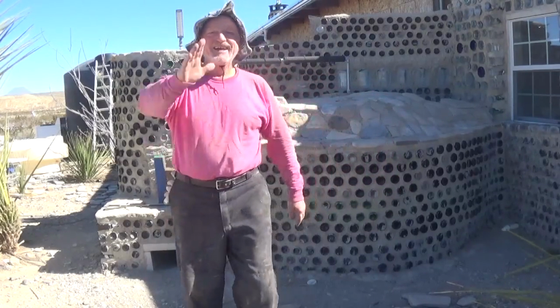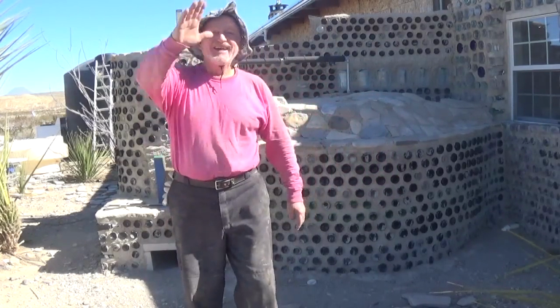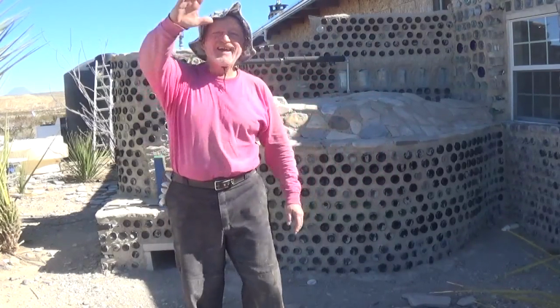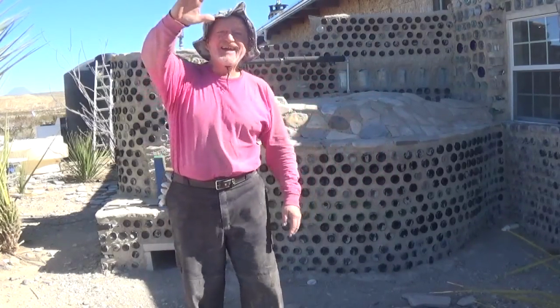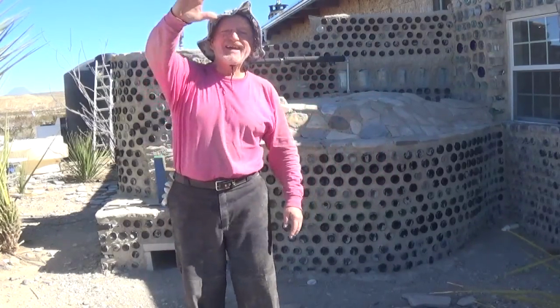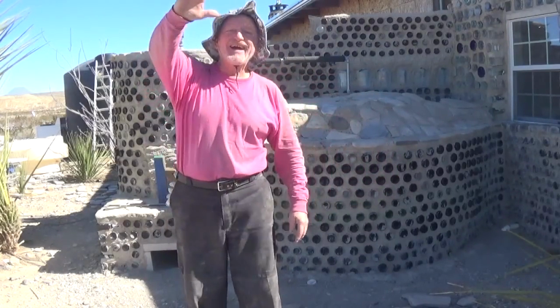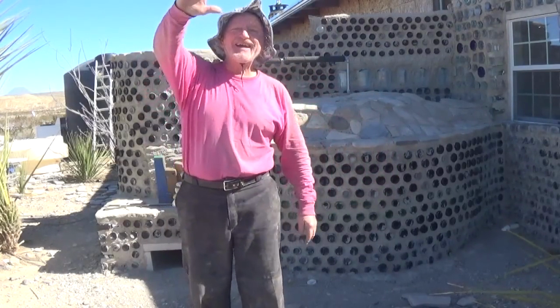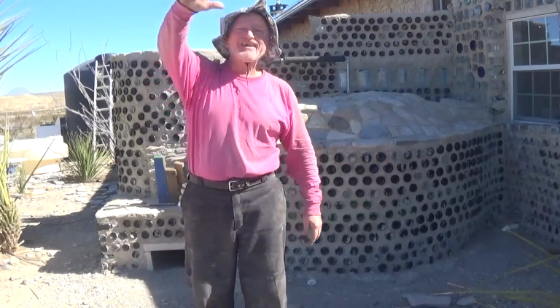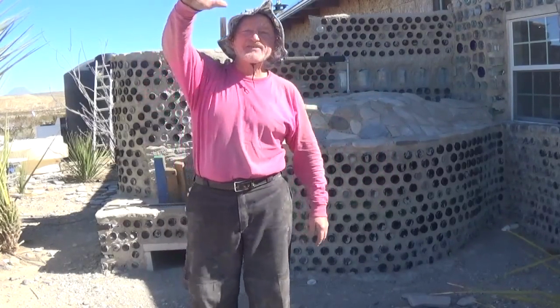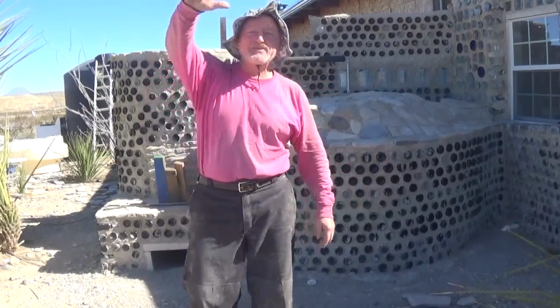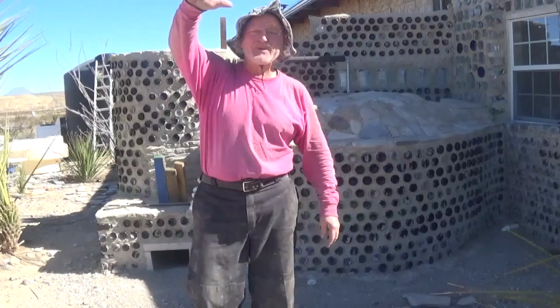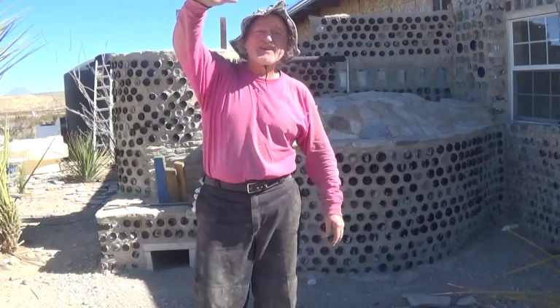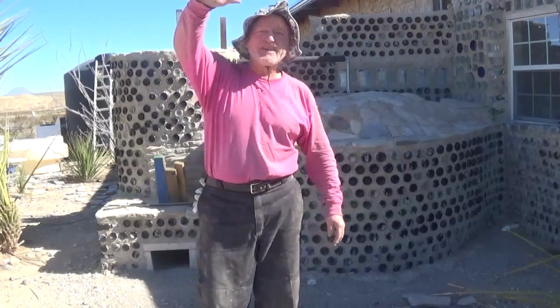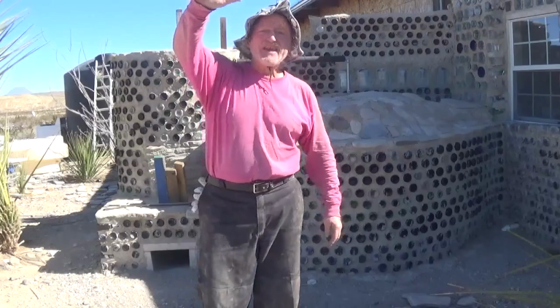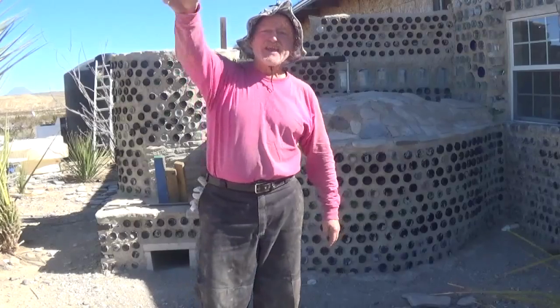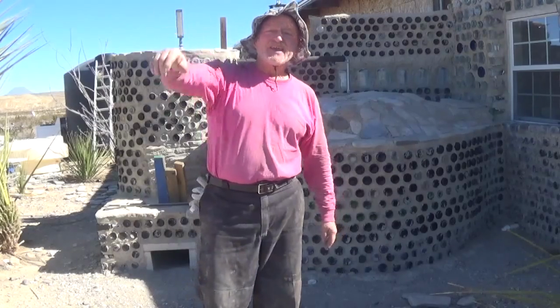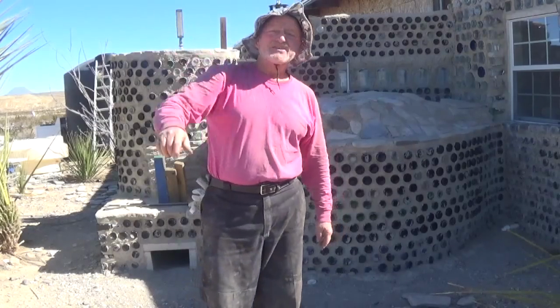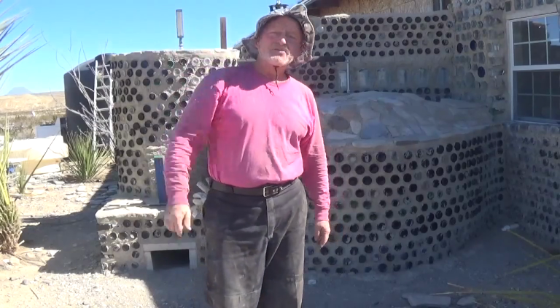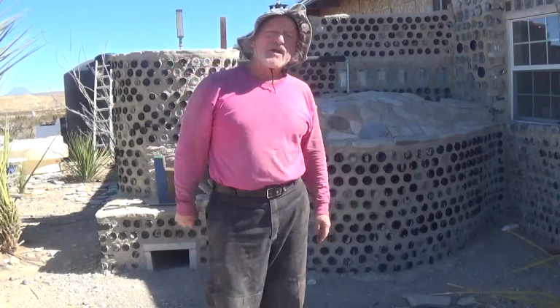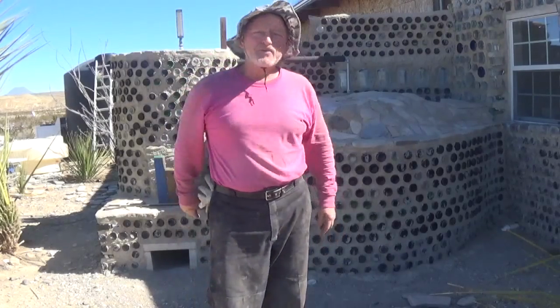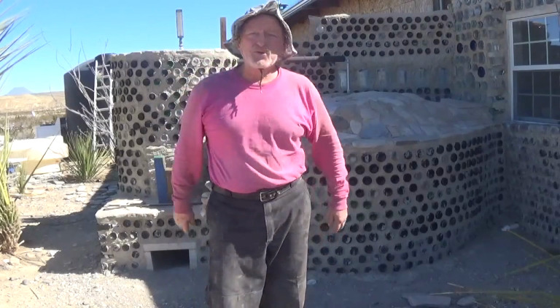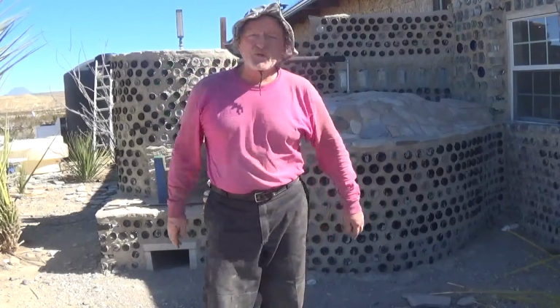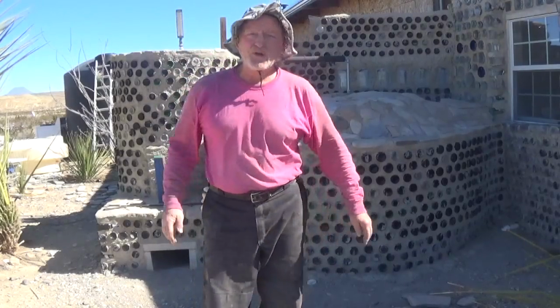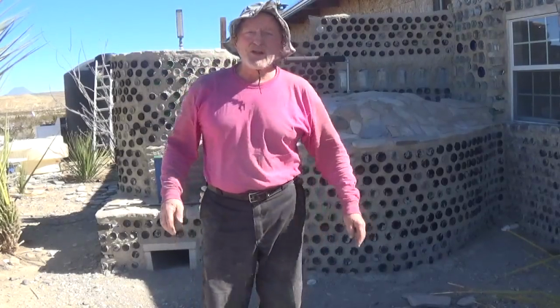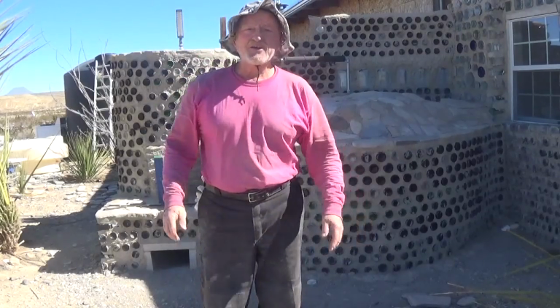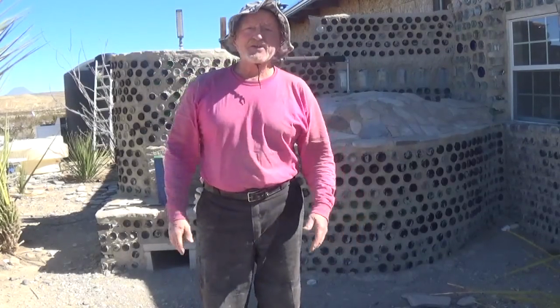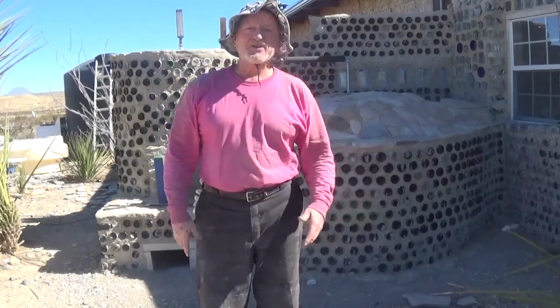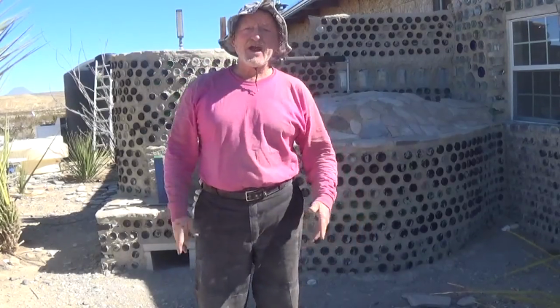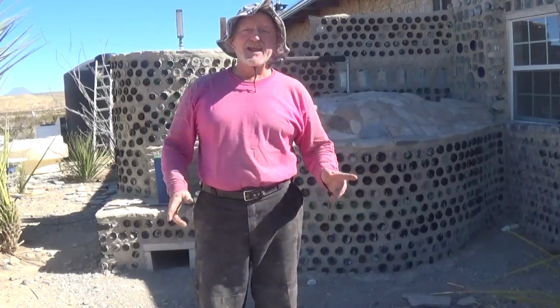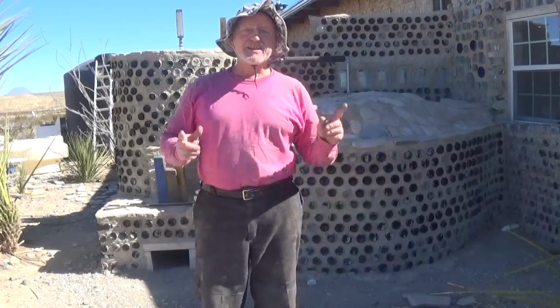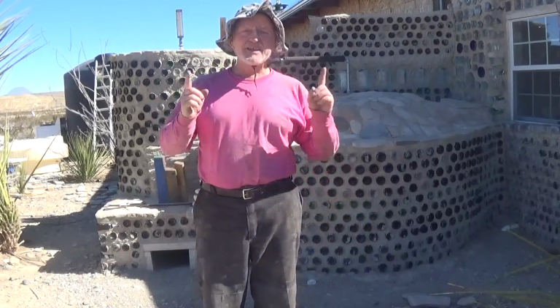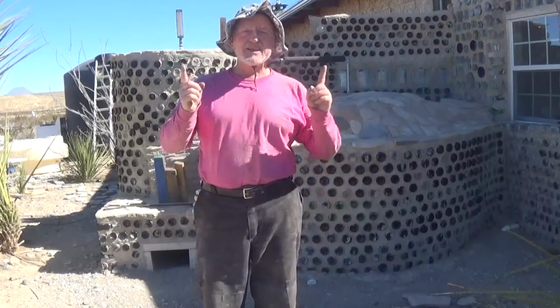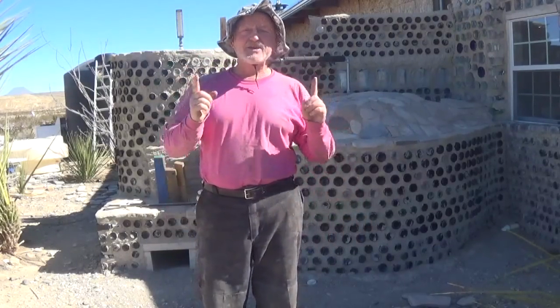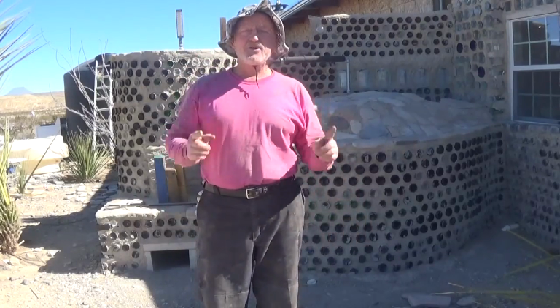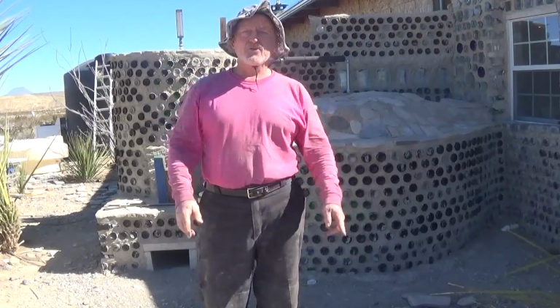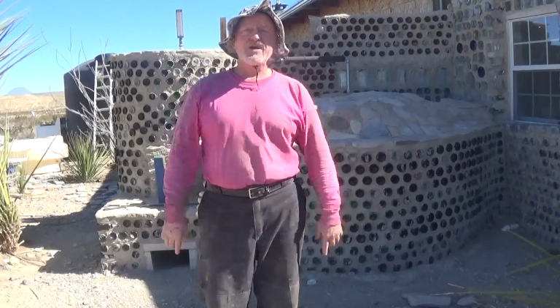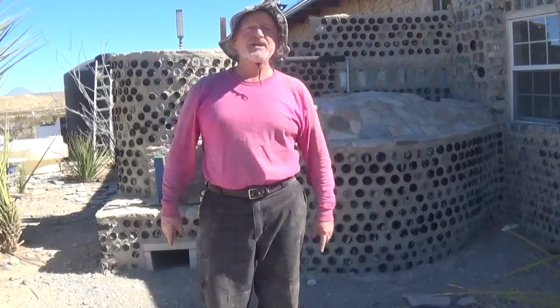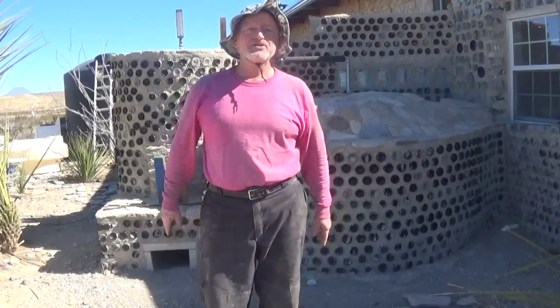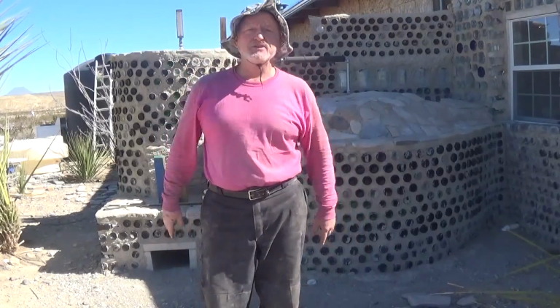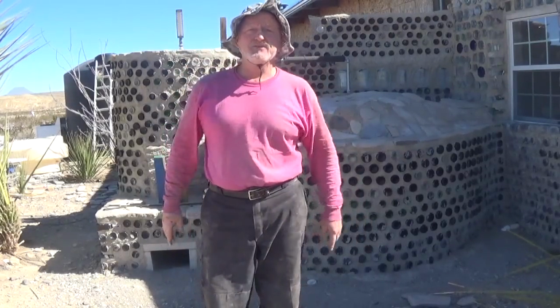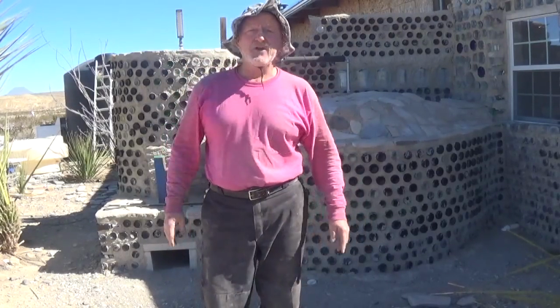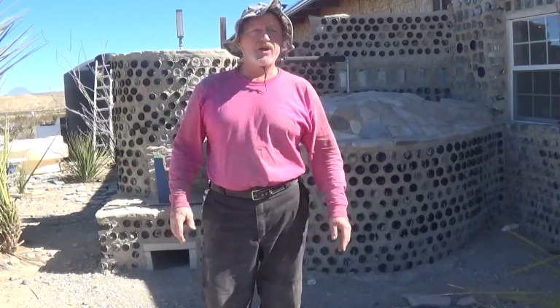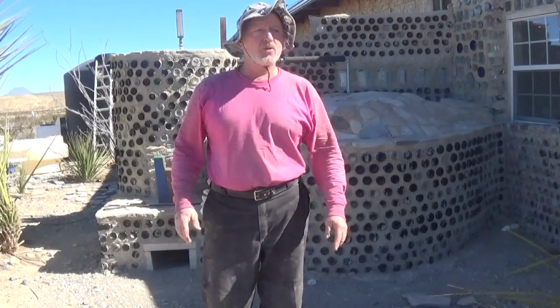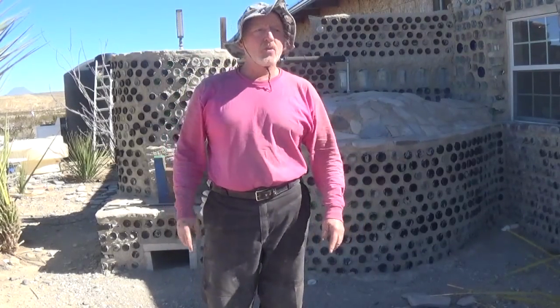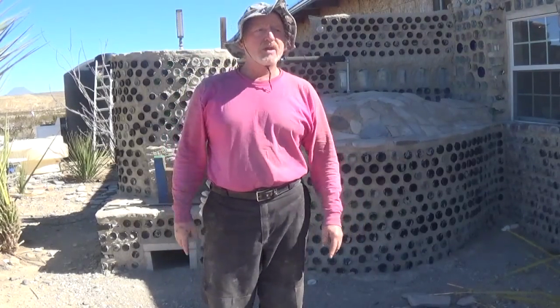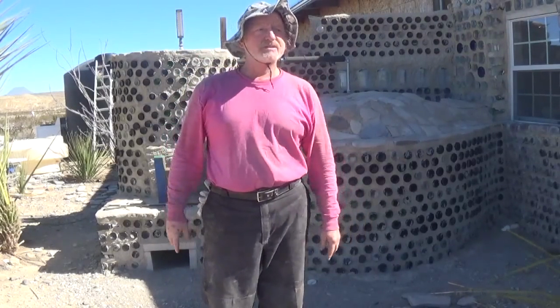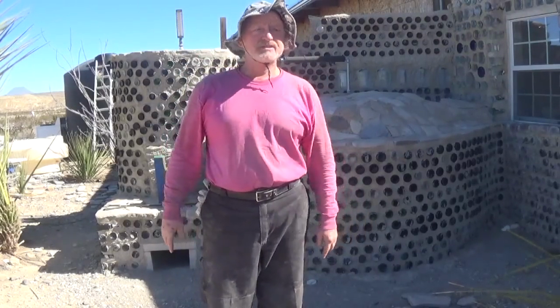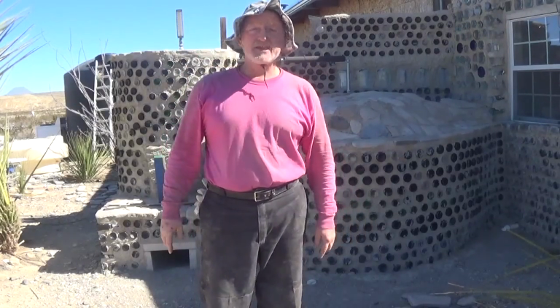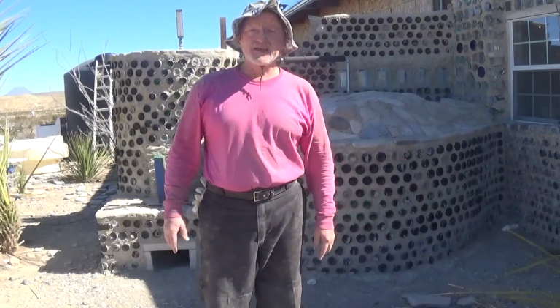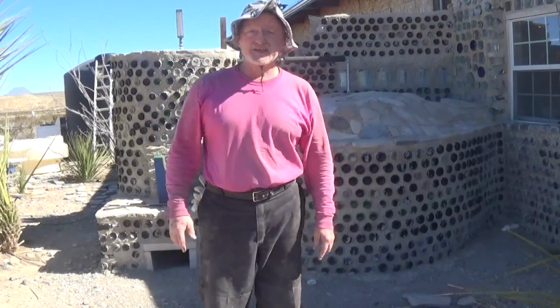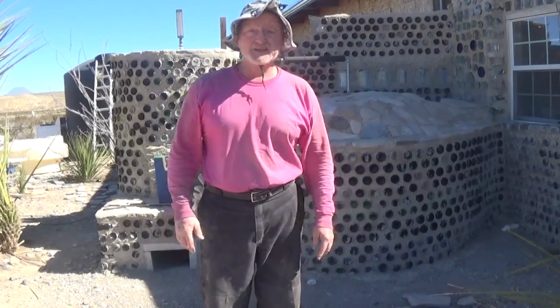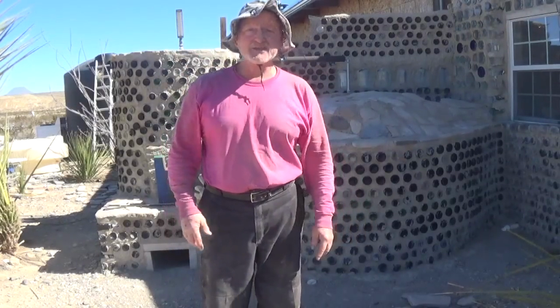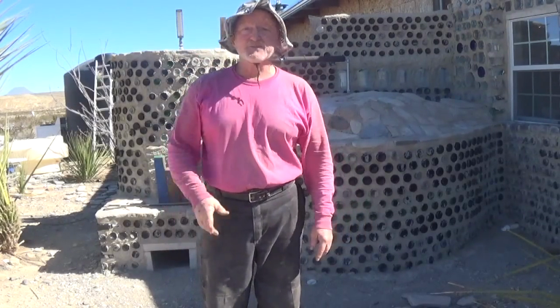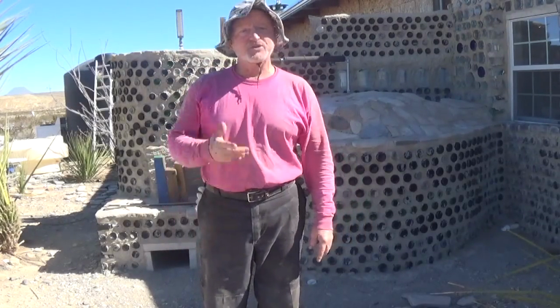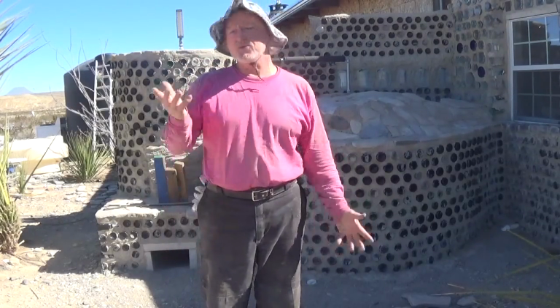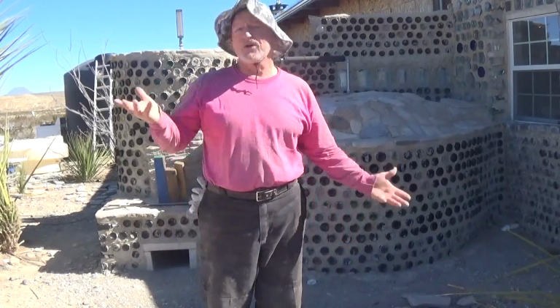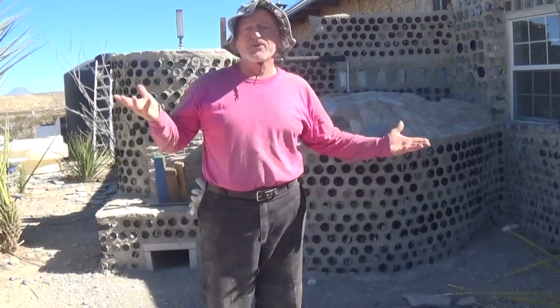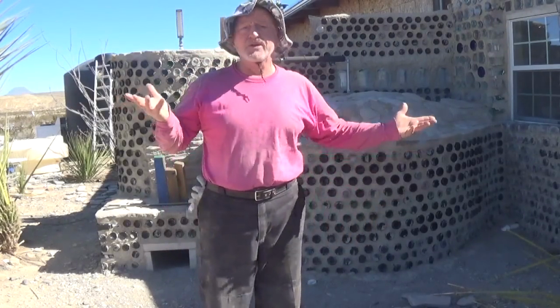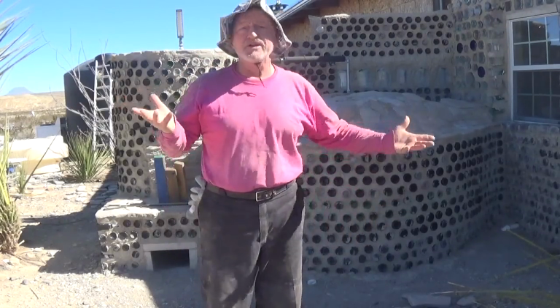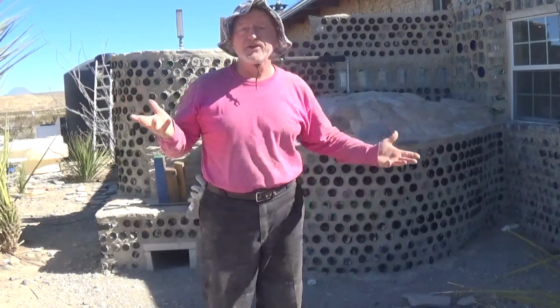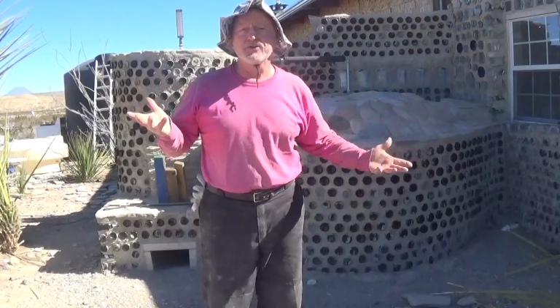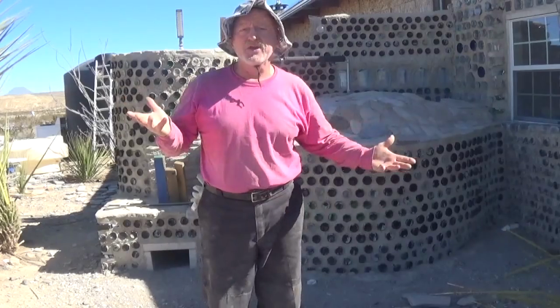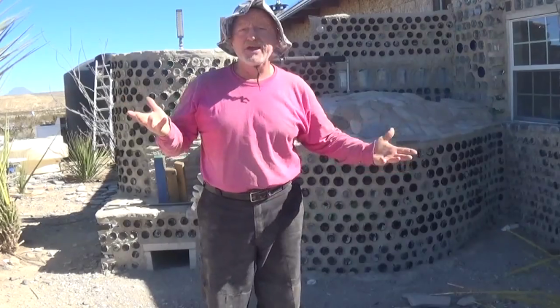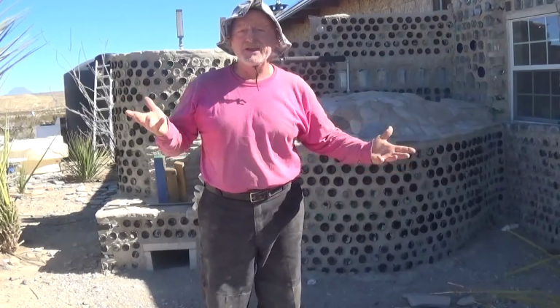Hey, hi everybody. It's Robert Earl out here at the Eco Ranch in far west Texas, but you already know that.